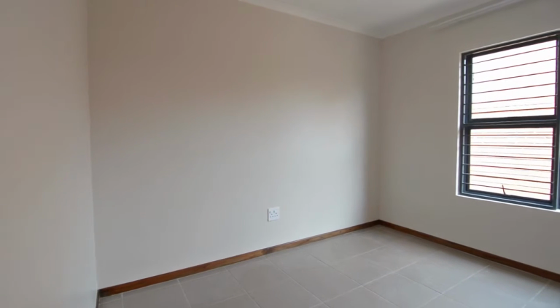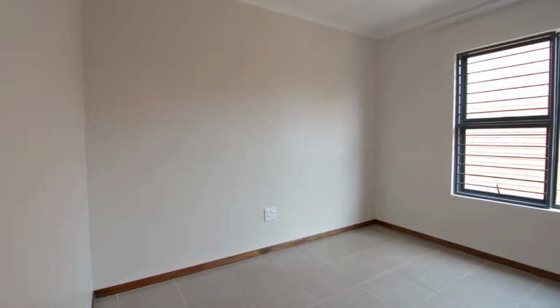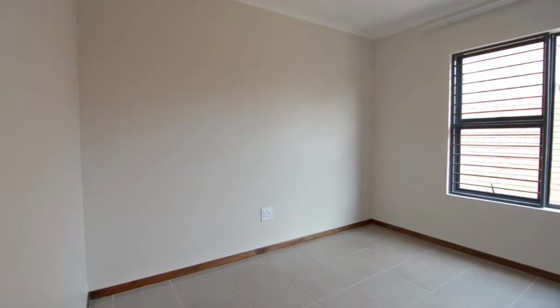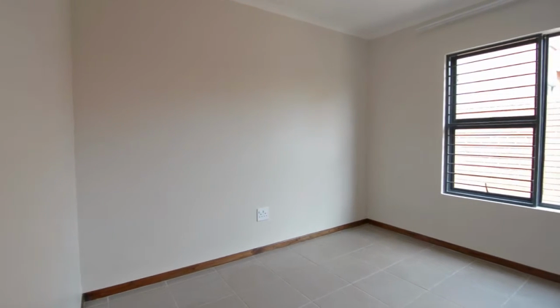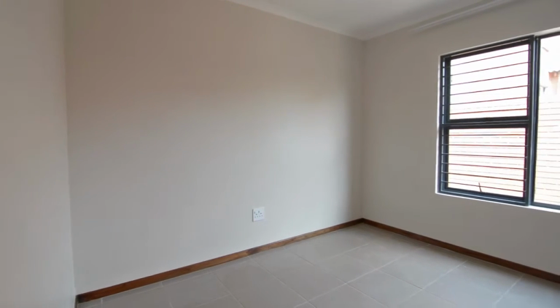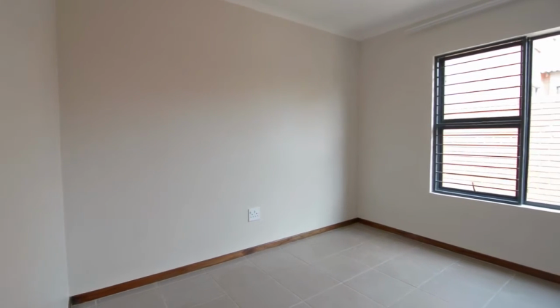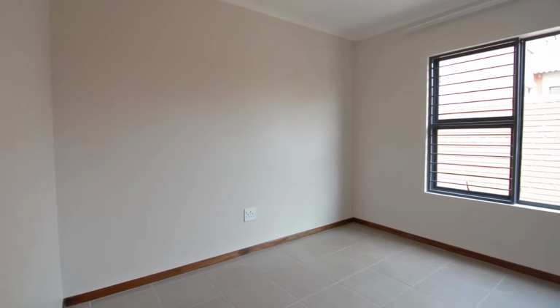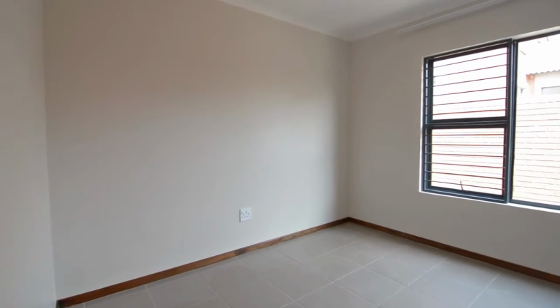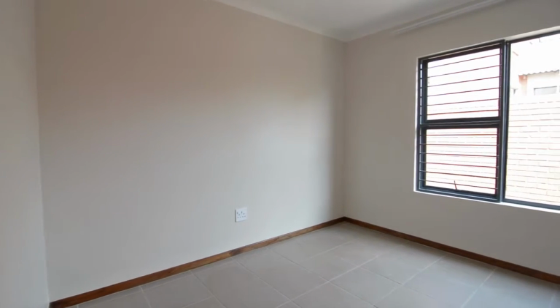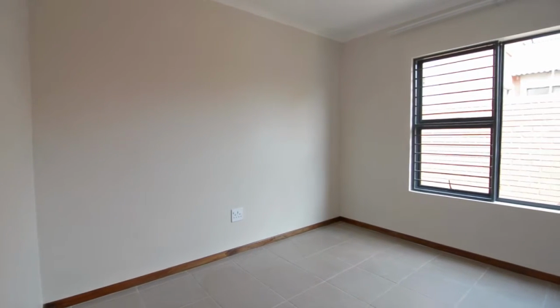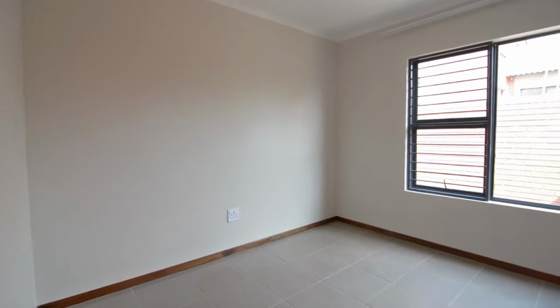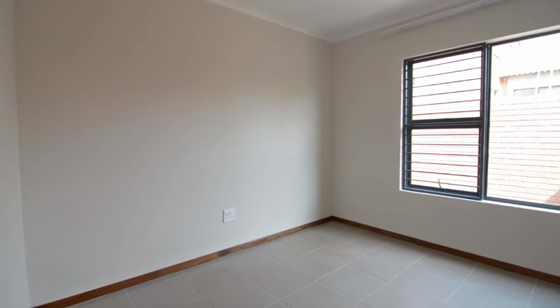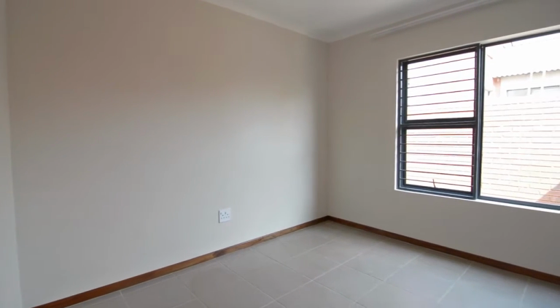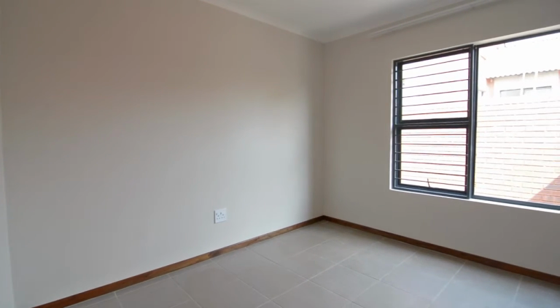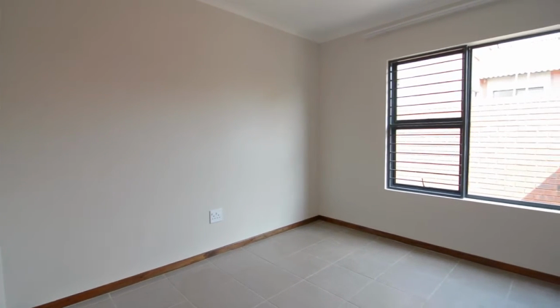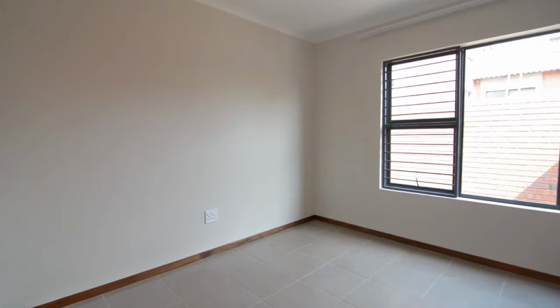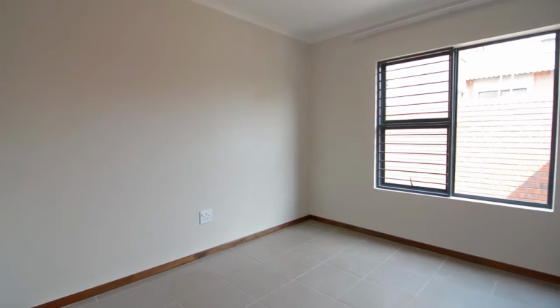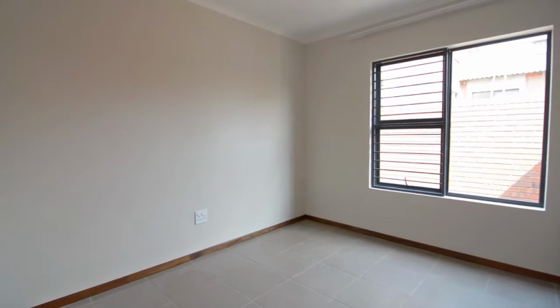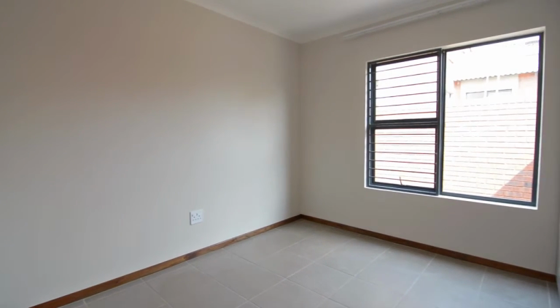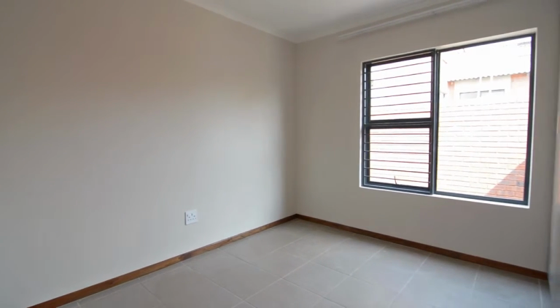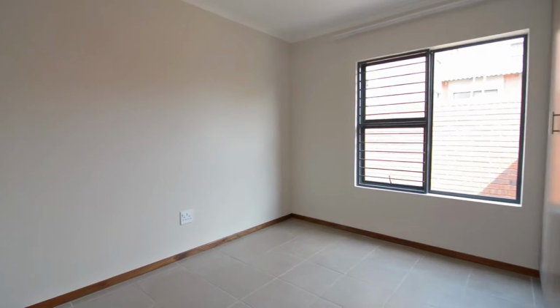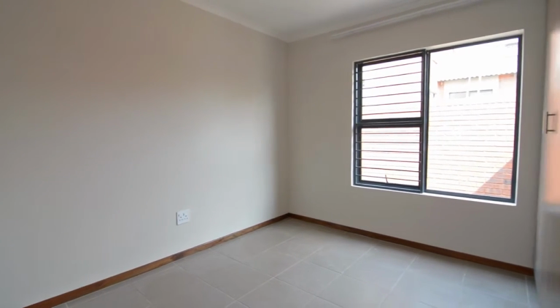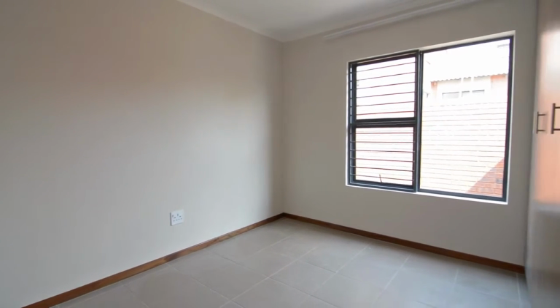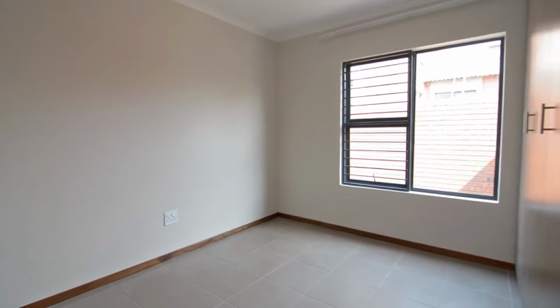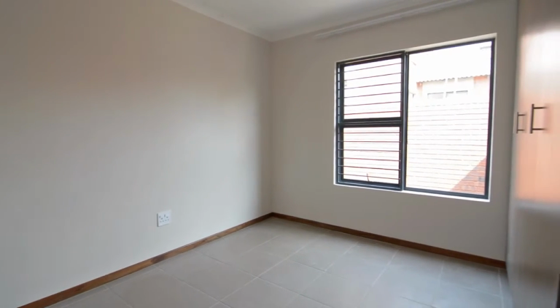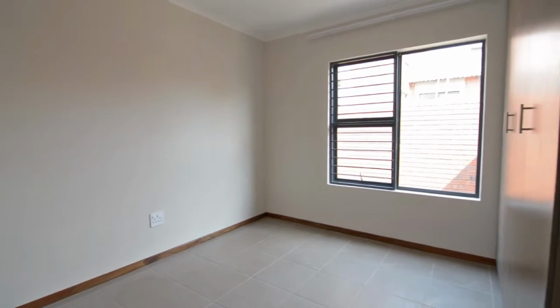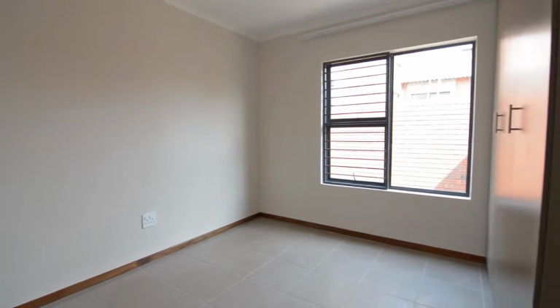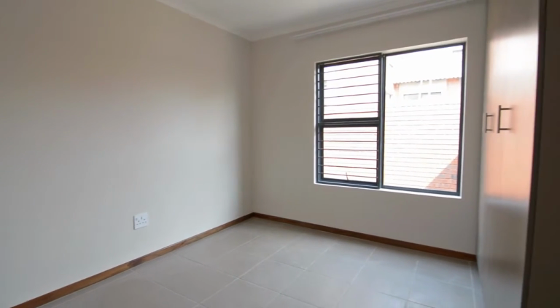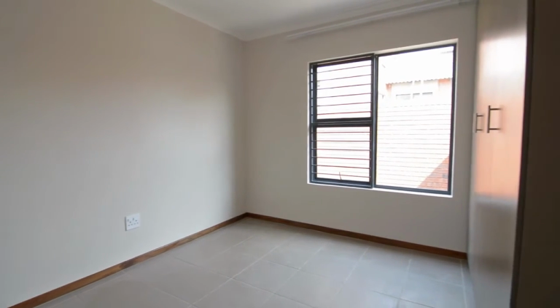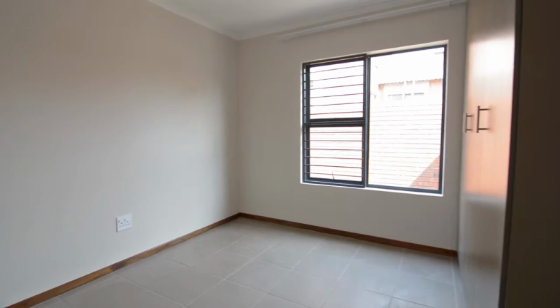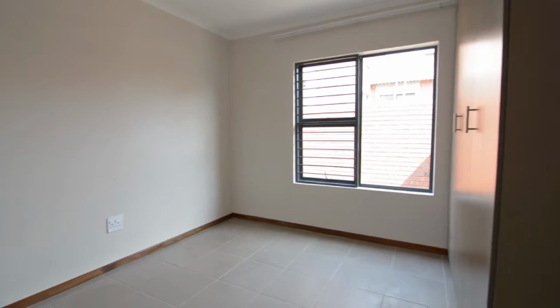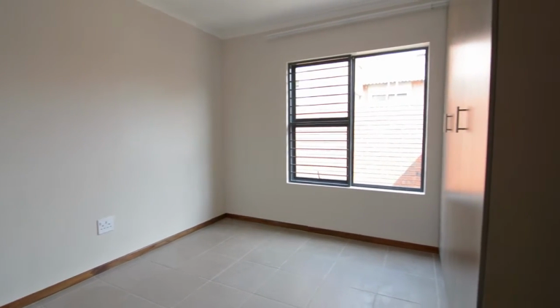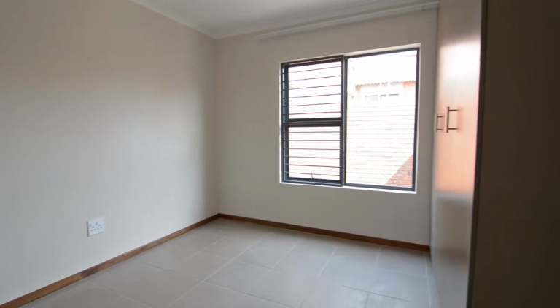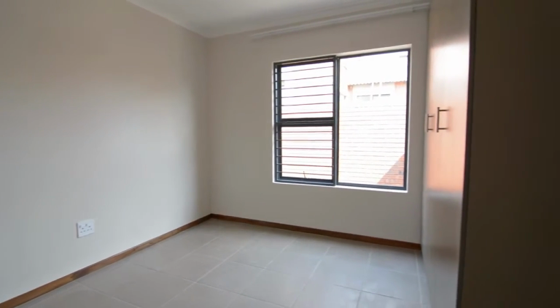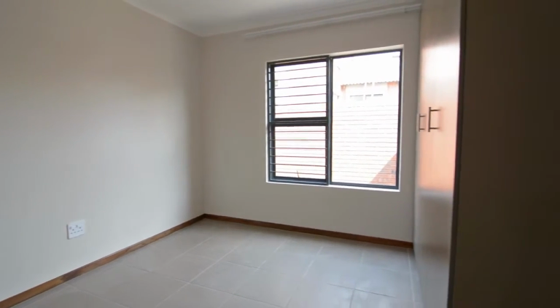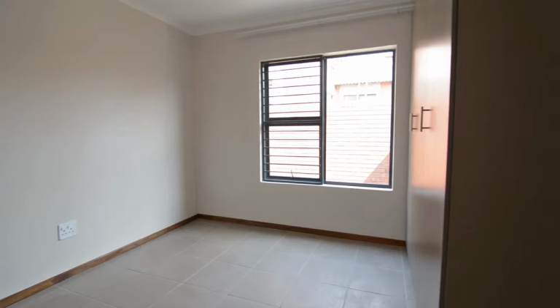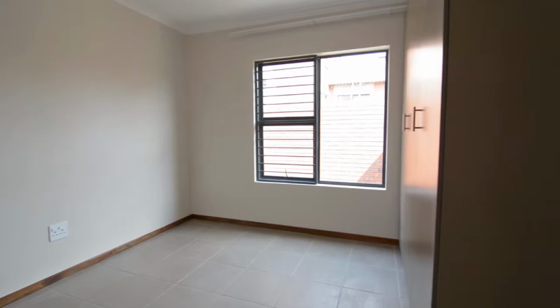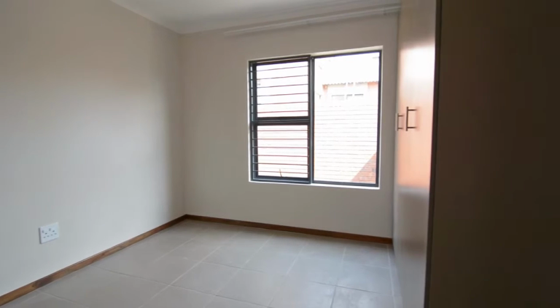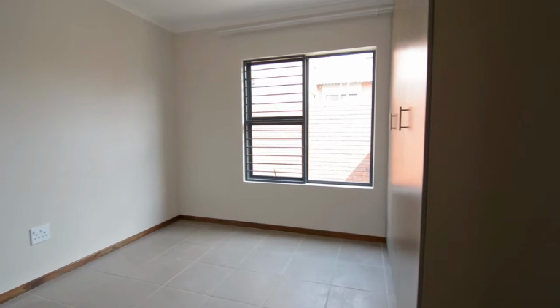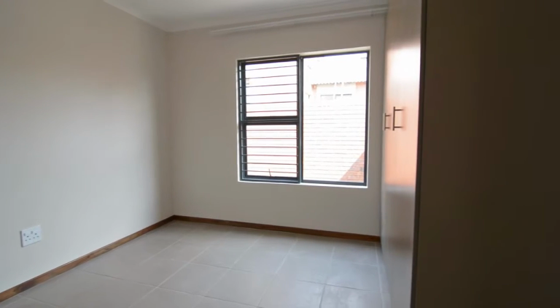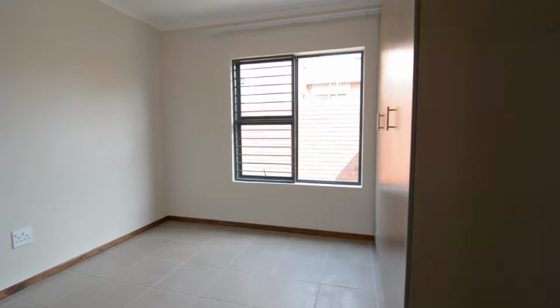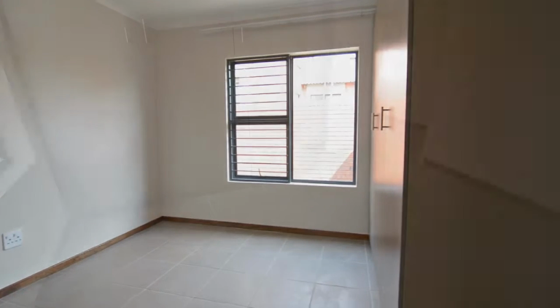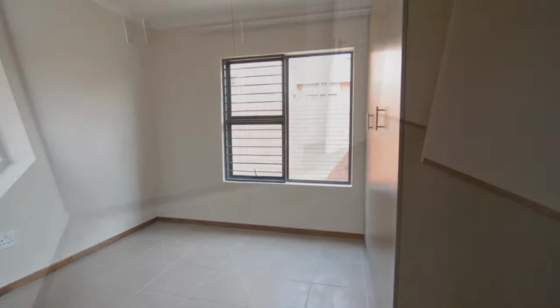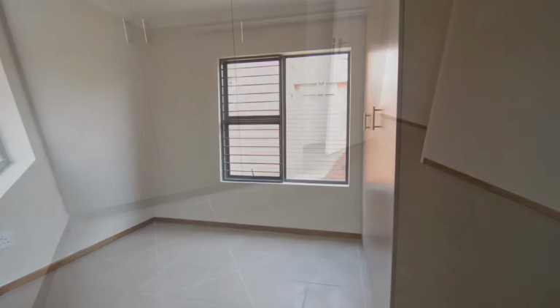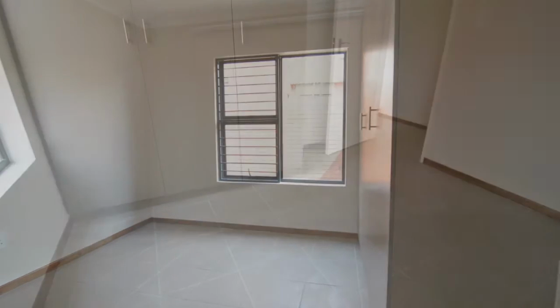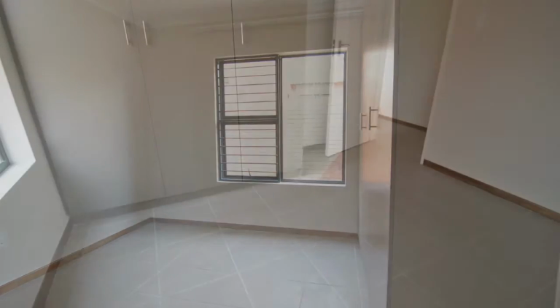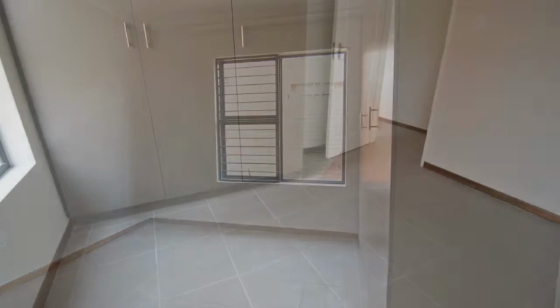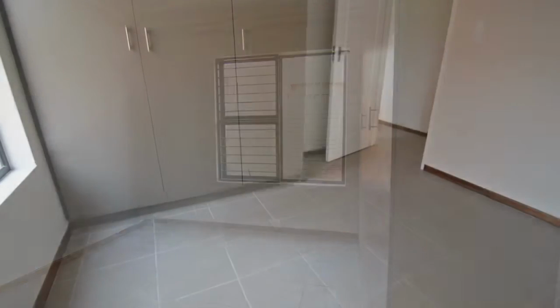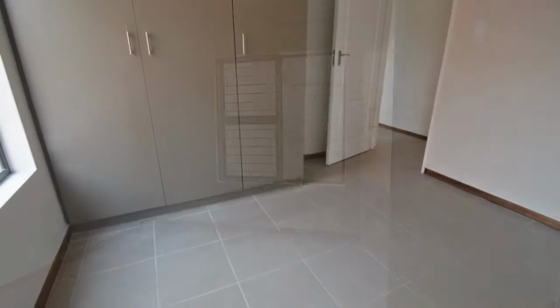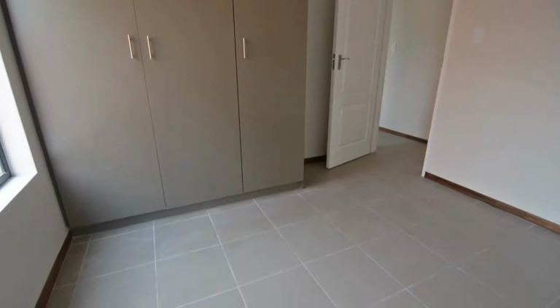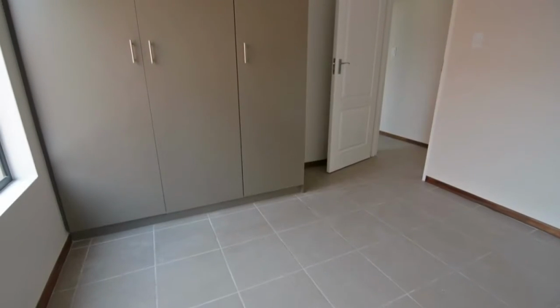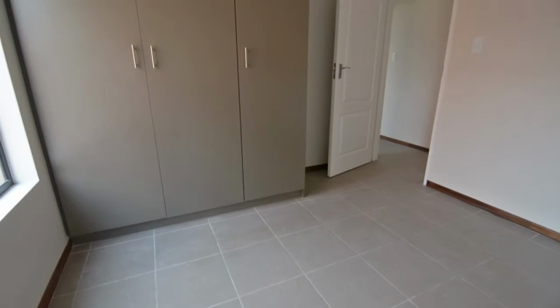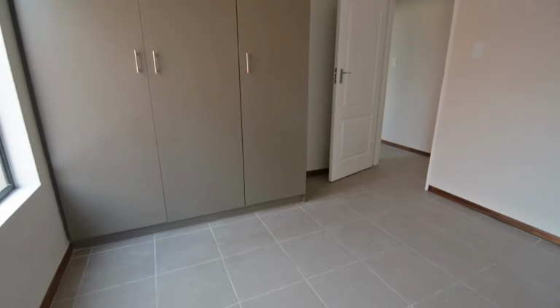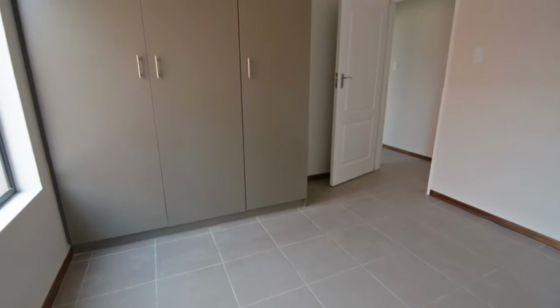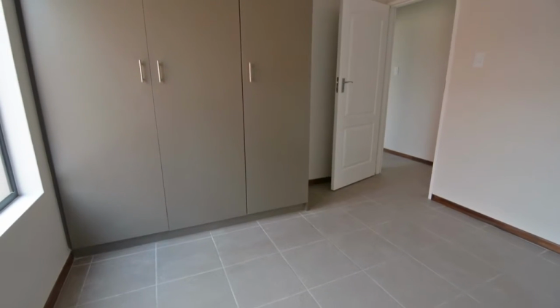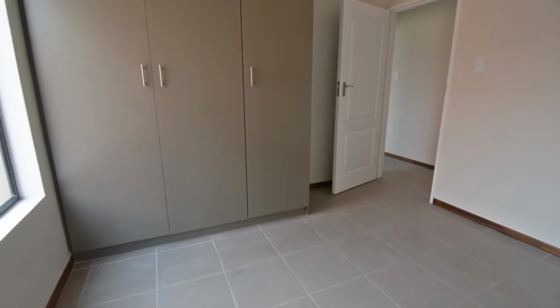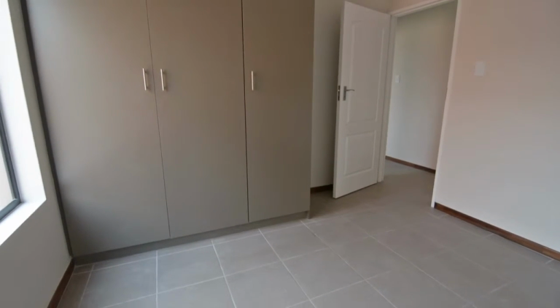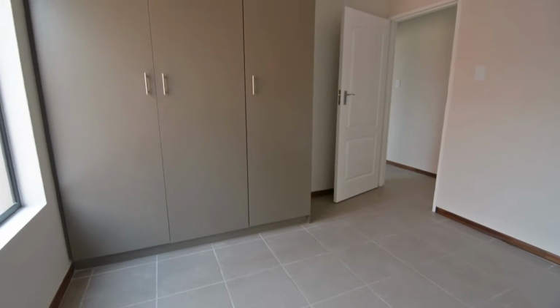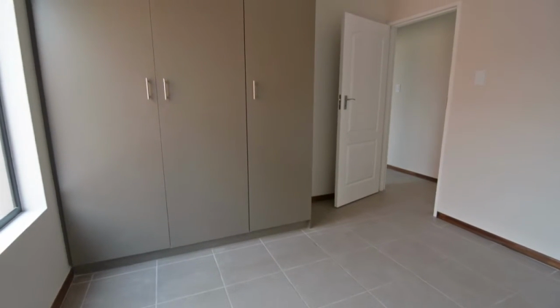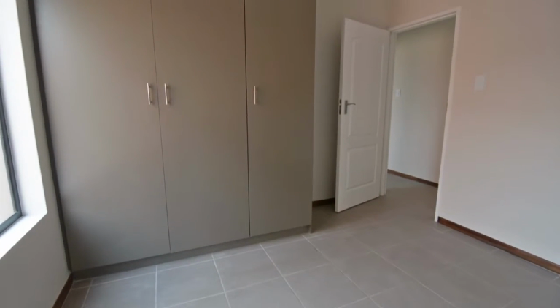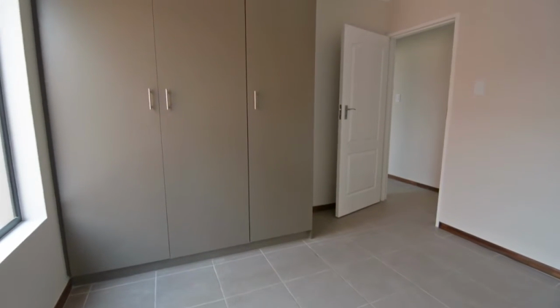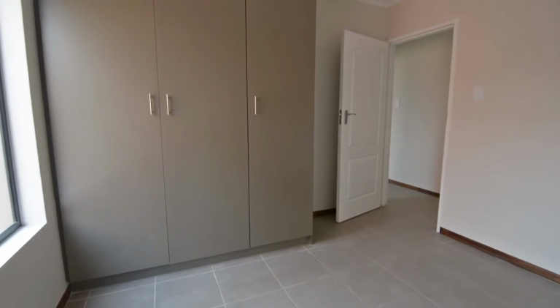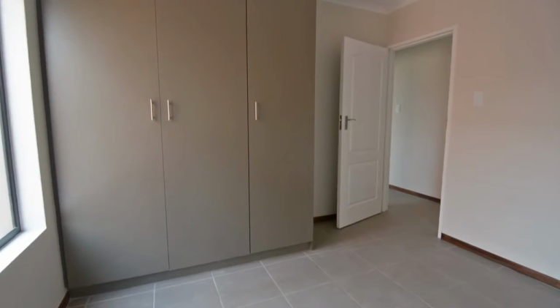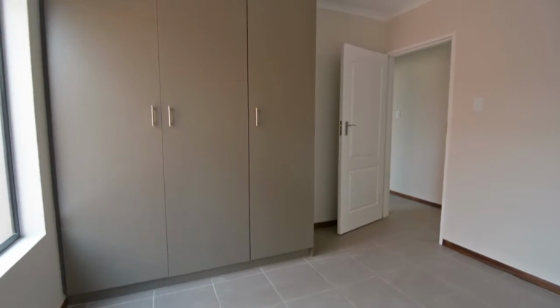This is the open plan lounge. The bedrooms feature built-in cupboards.